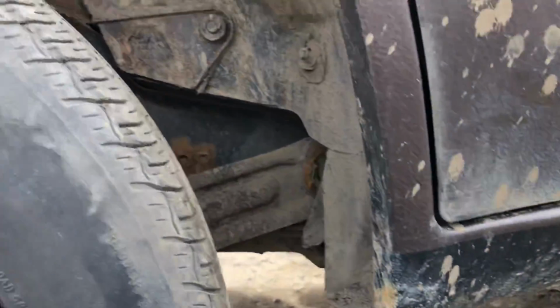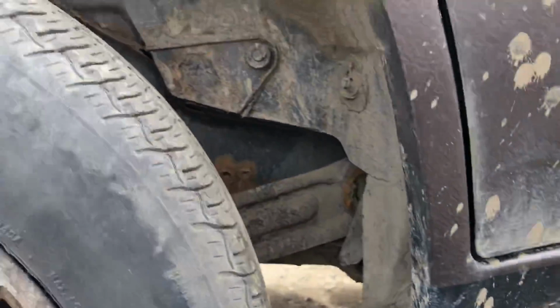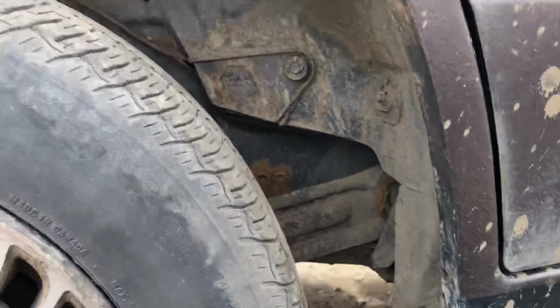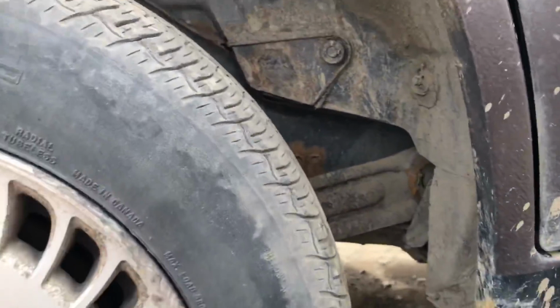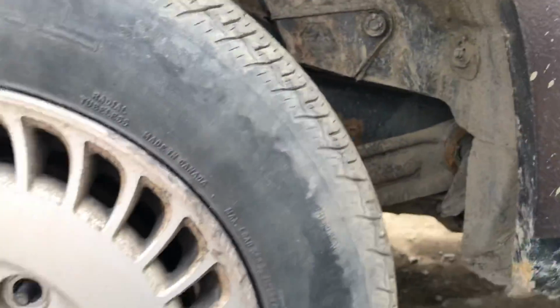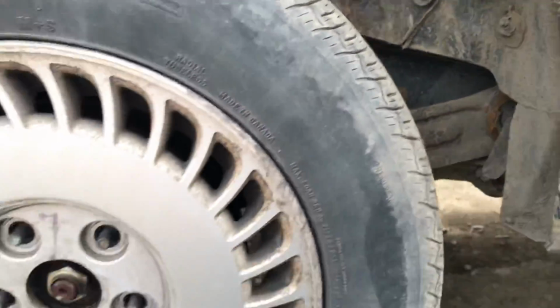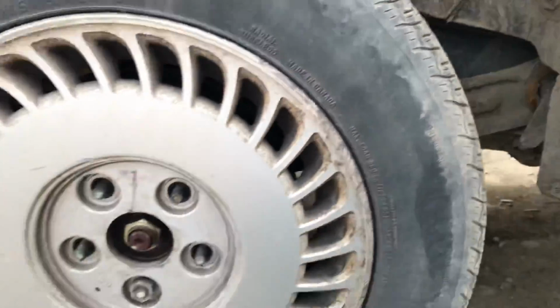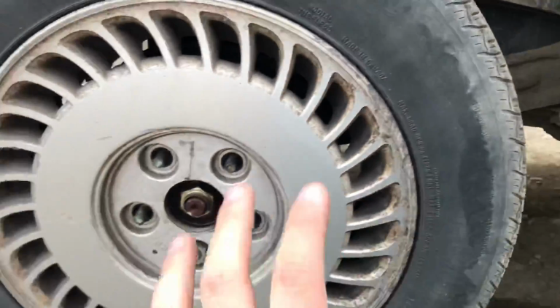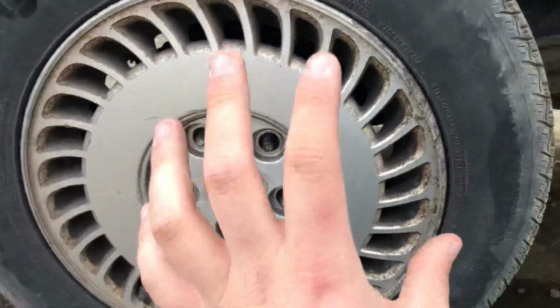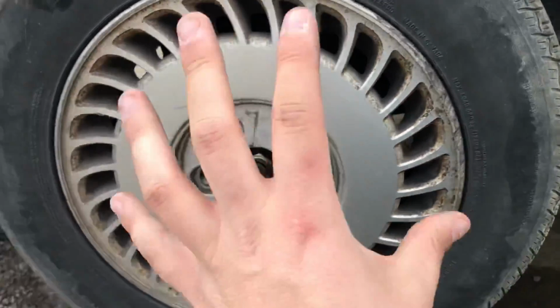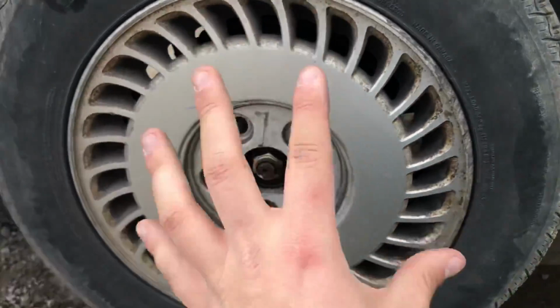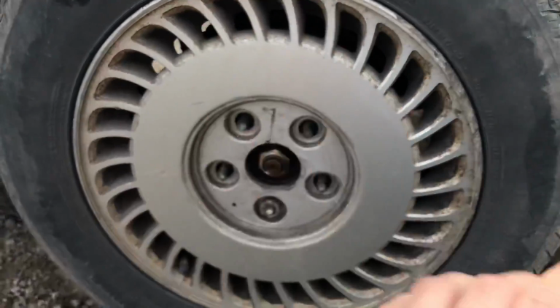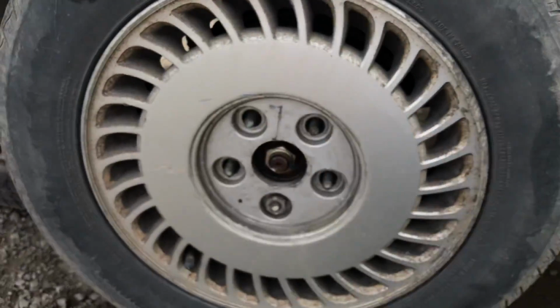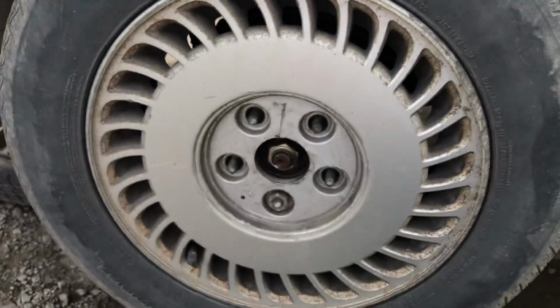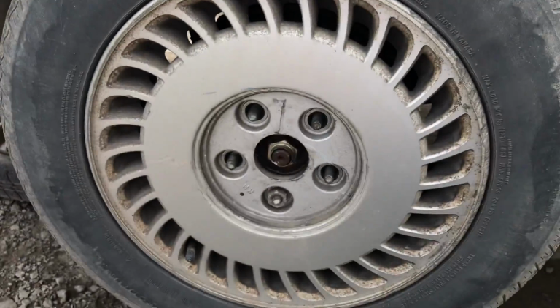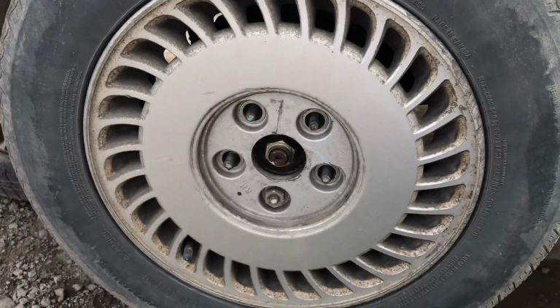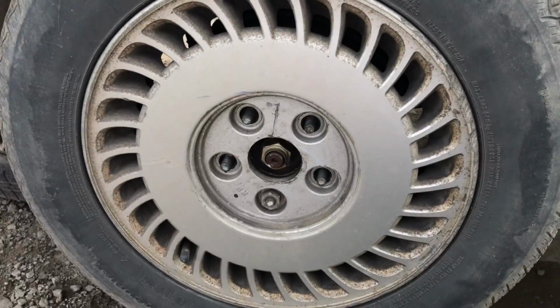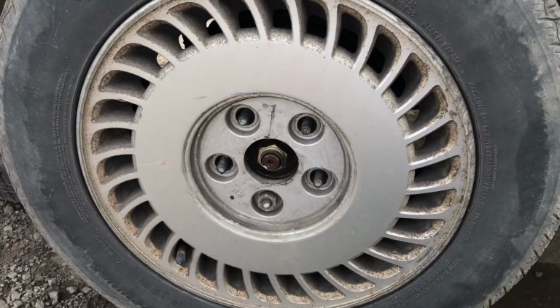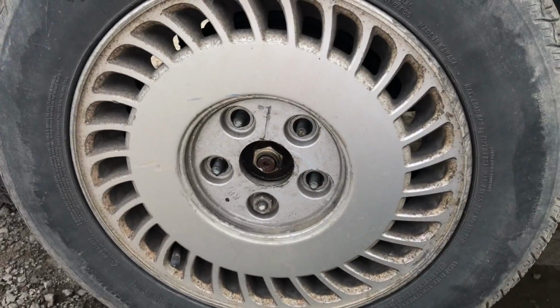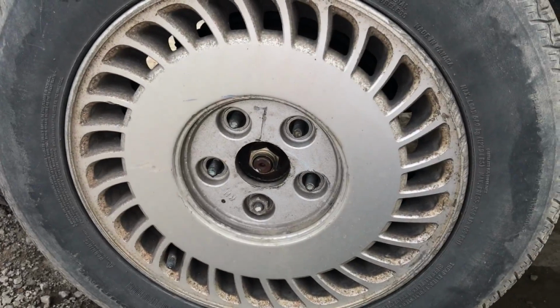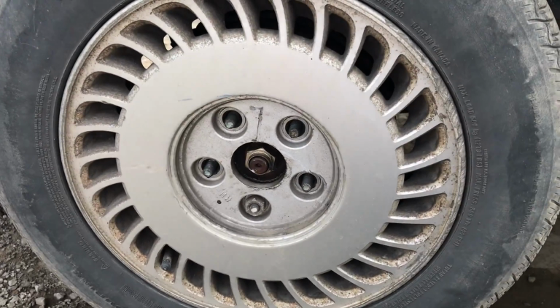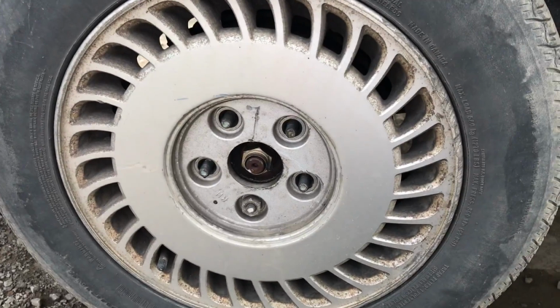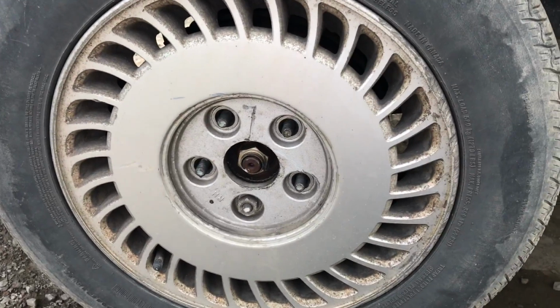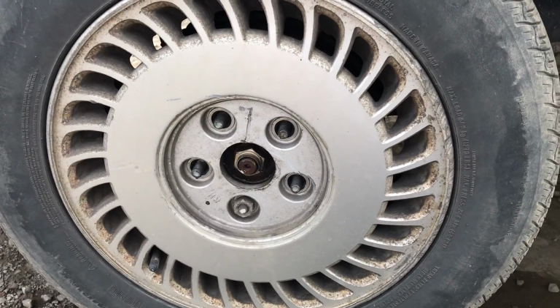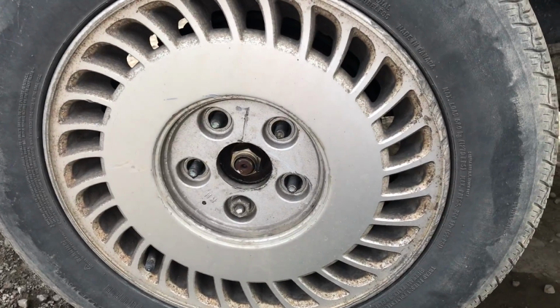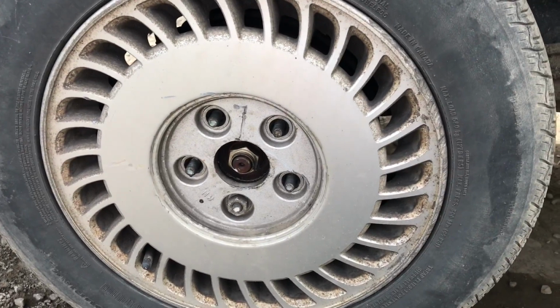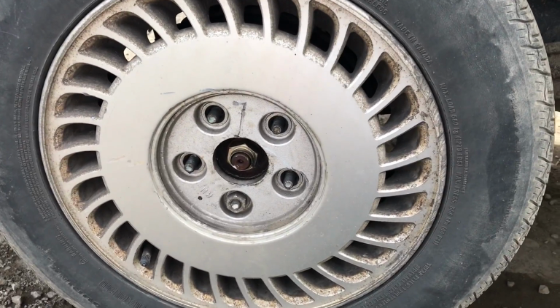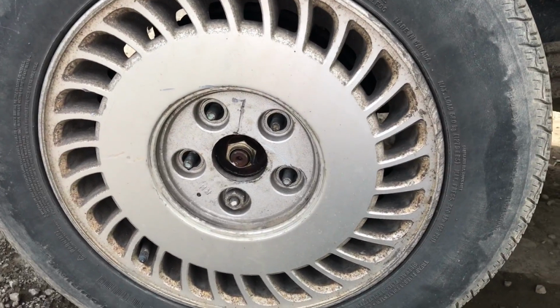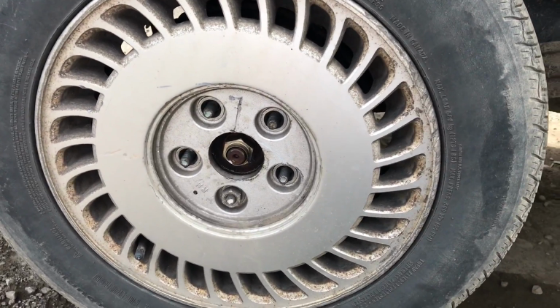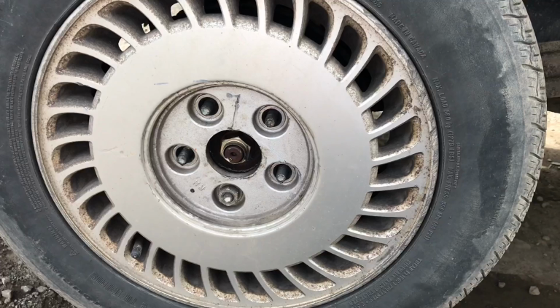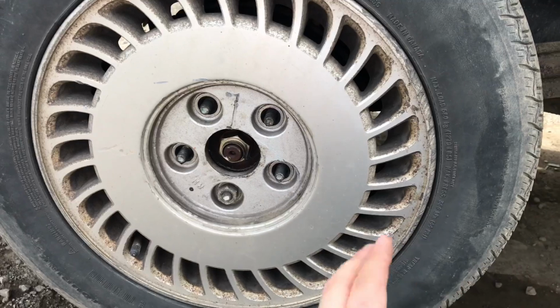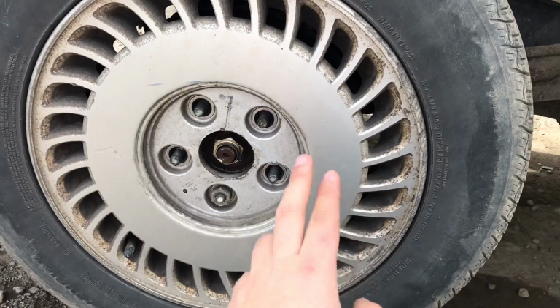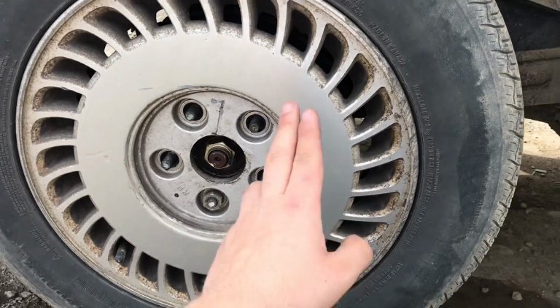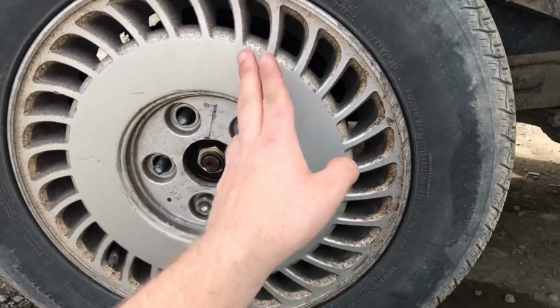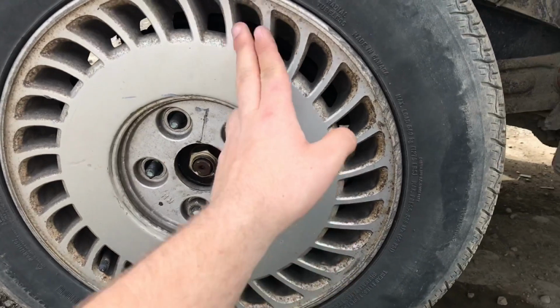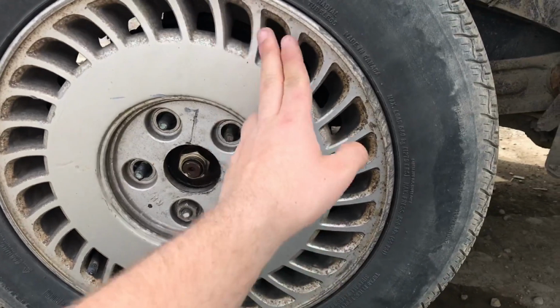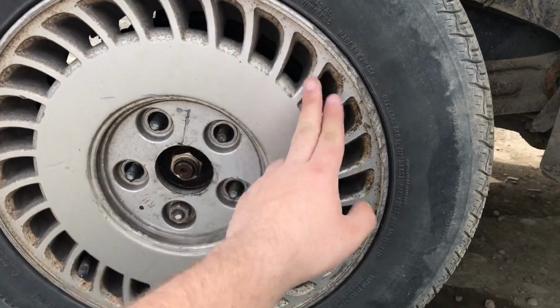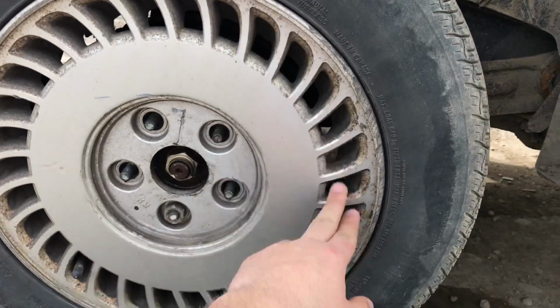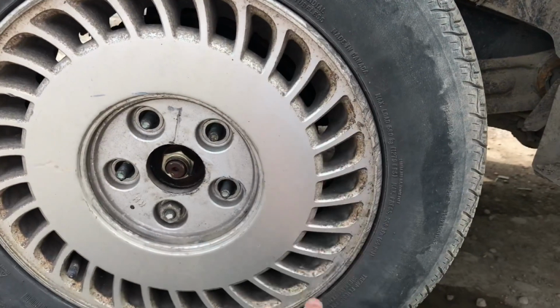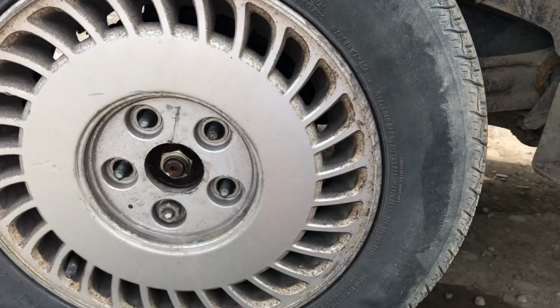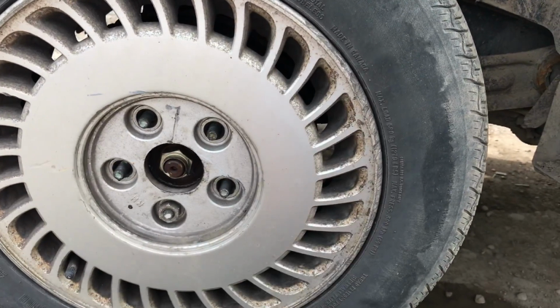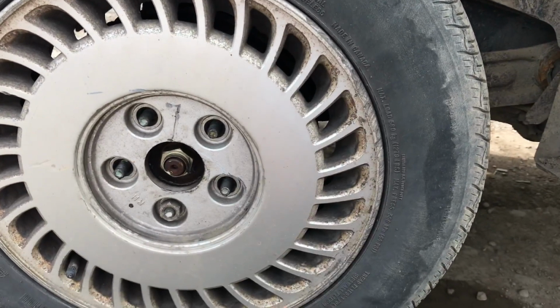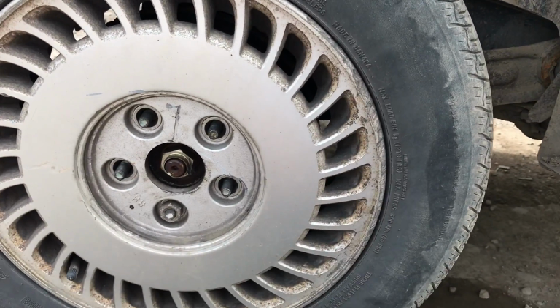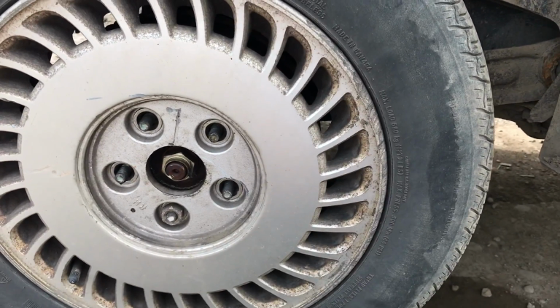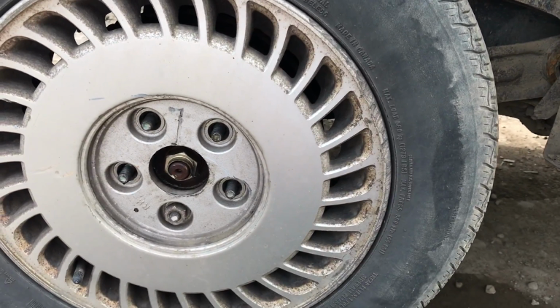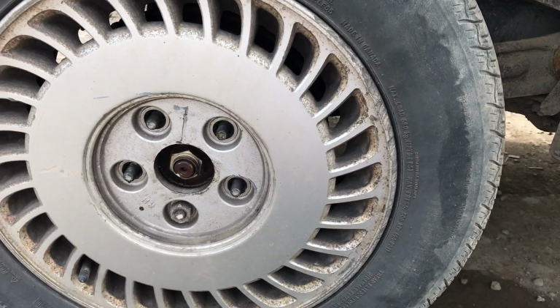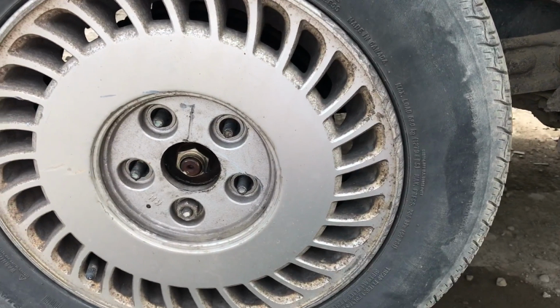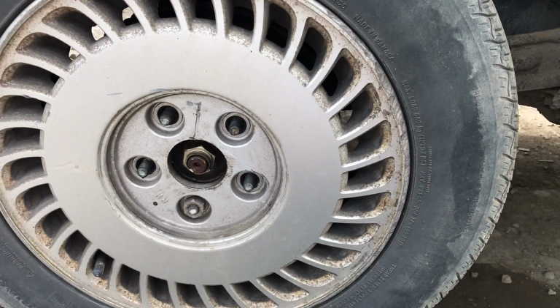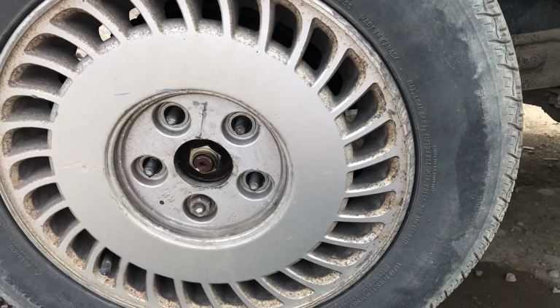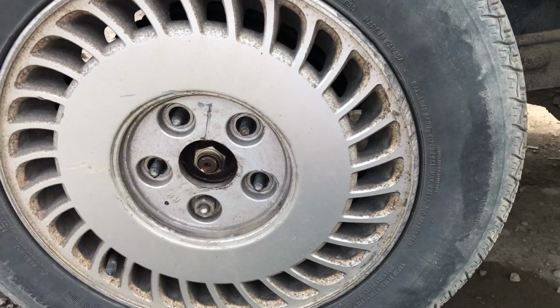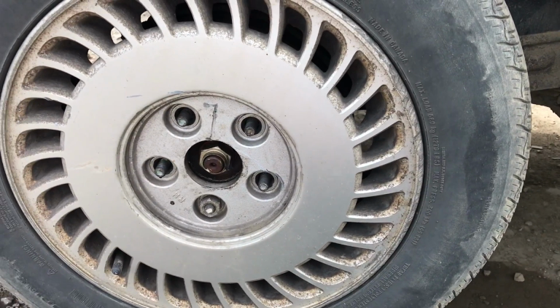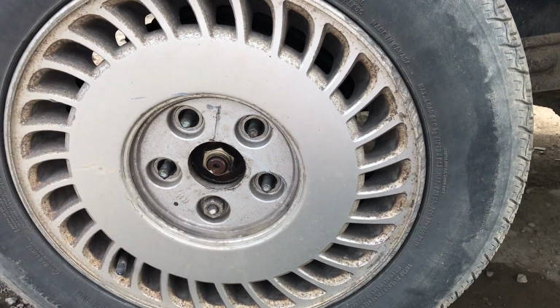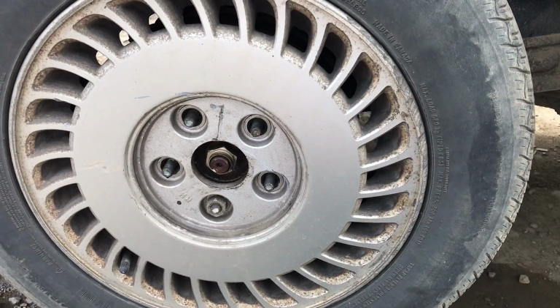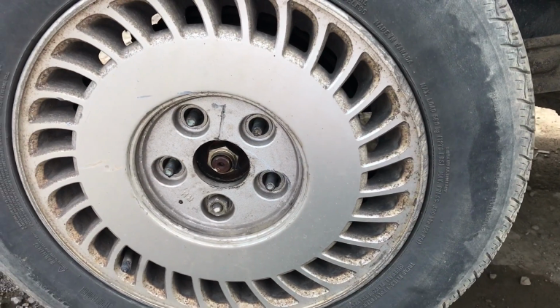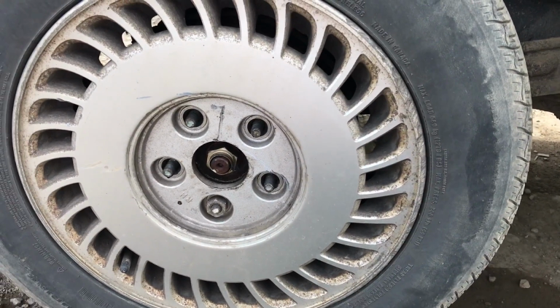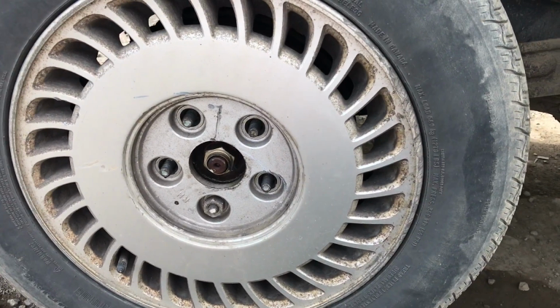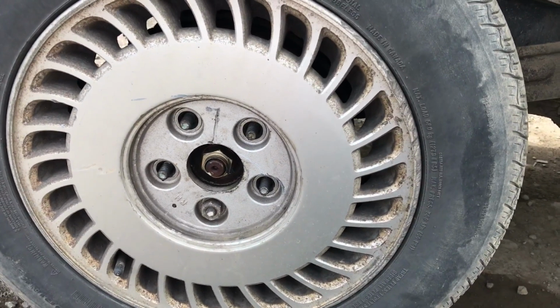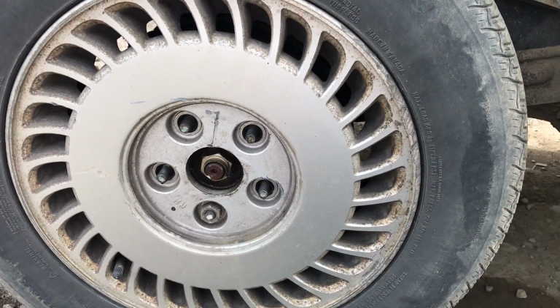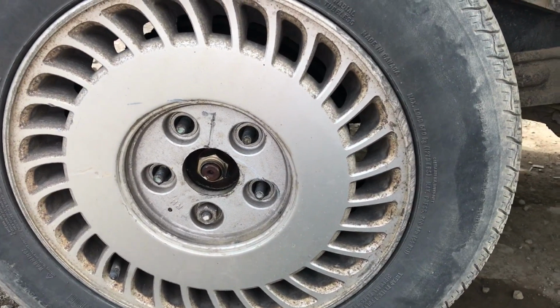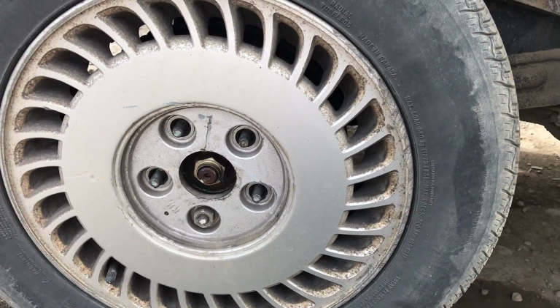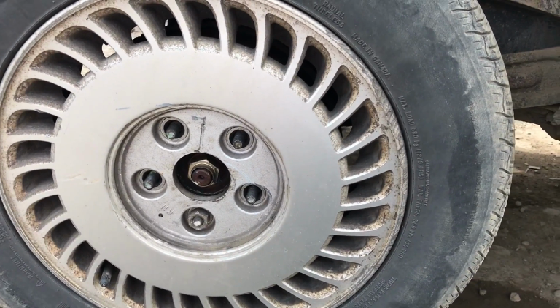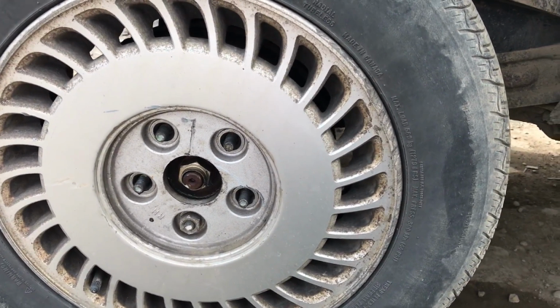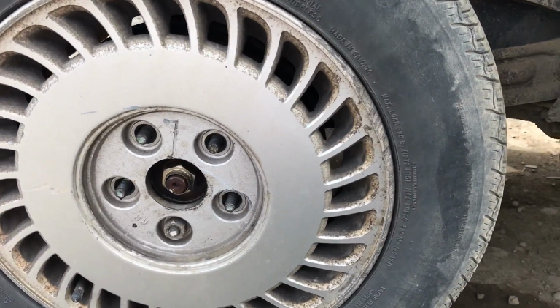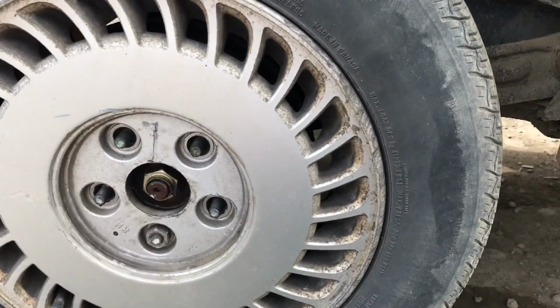The wheels — I absolutely love these style of wheels. These fan blade kind of looking wheels look awesome I think.